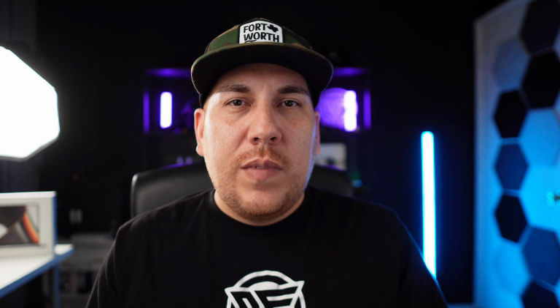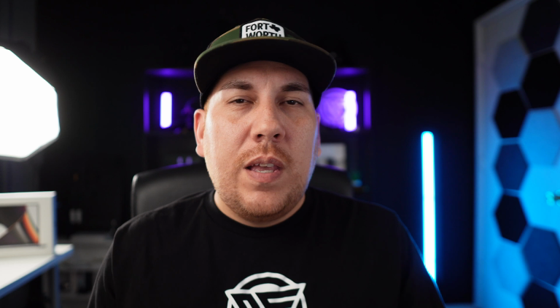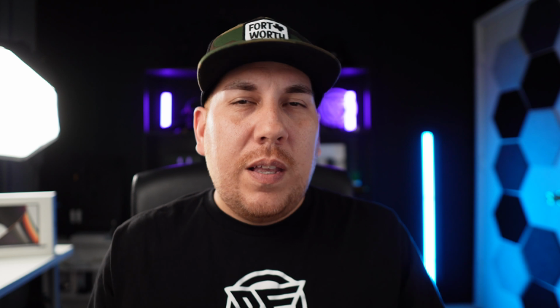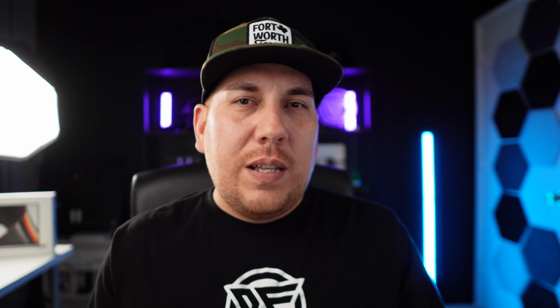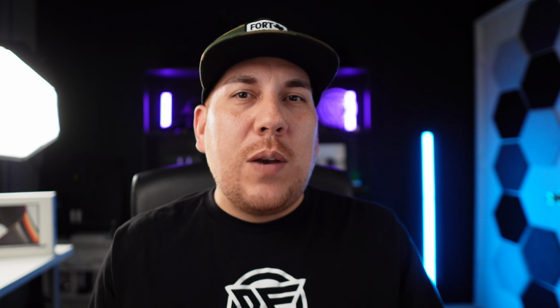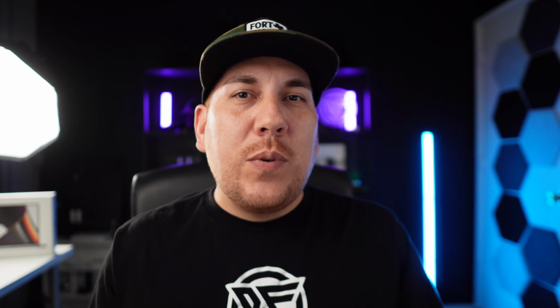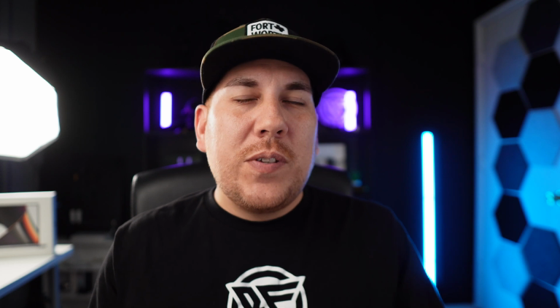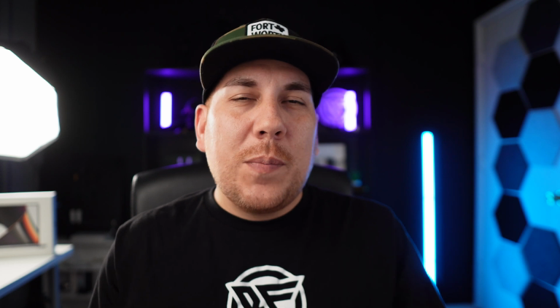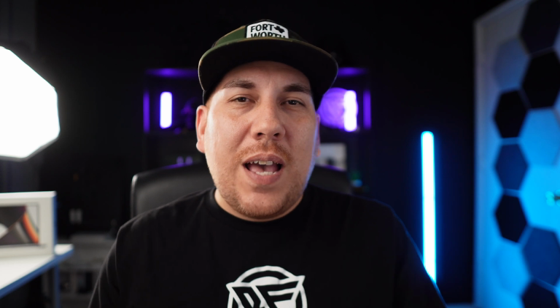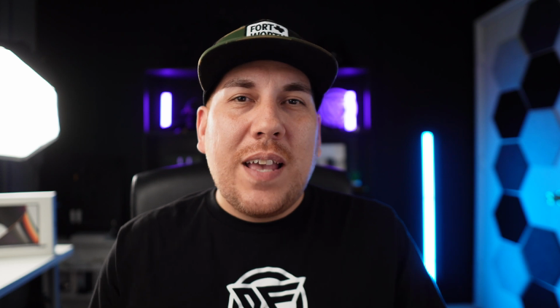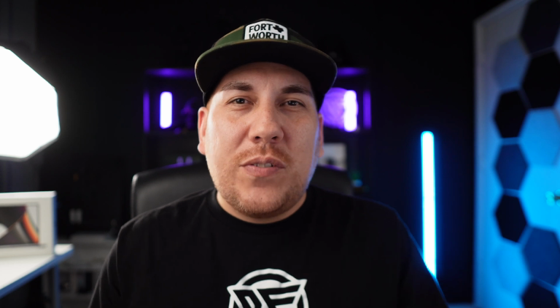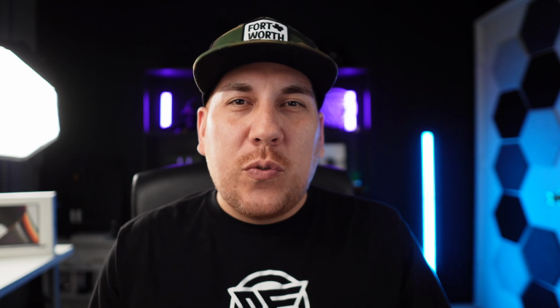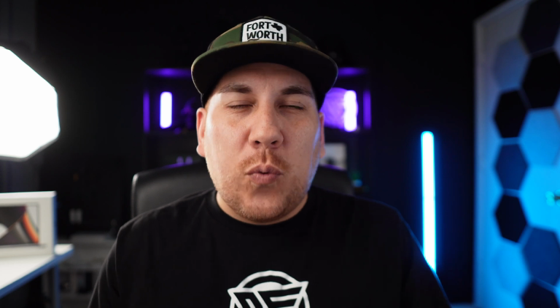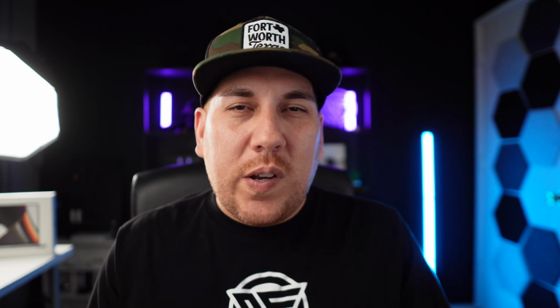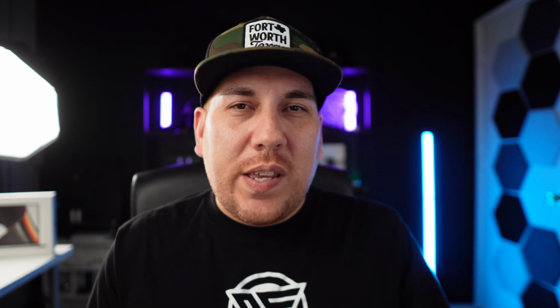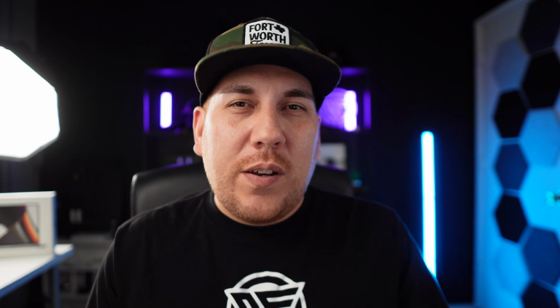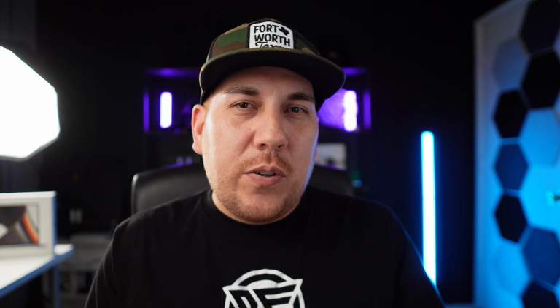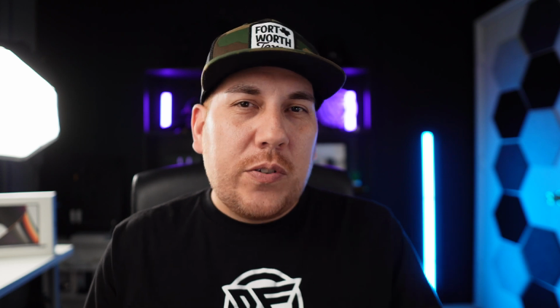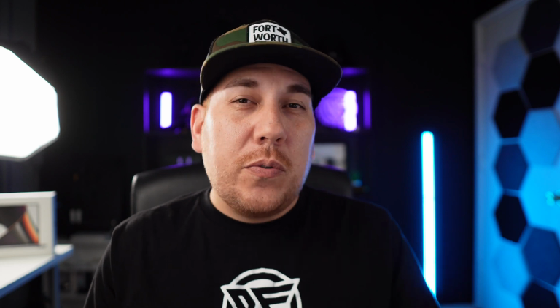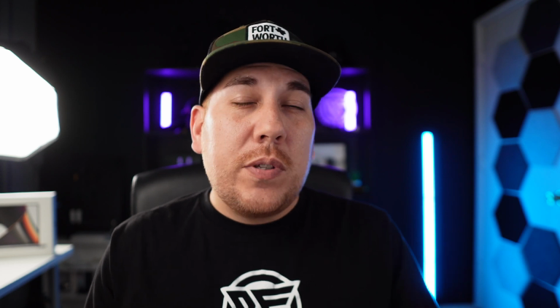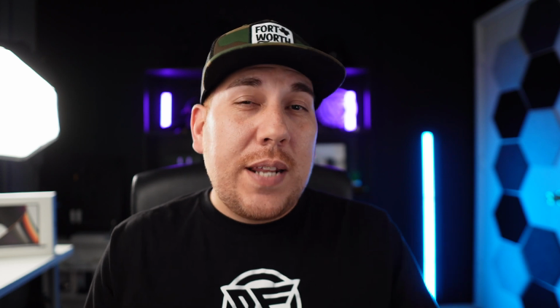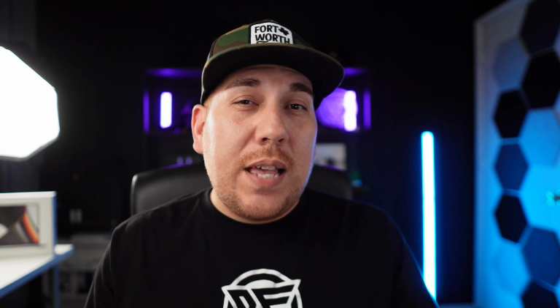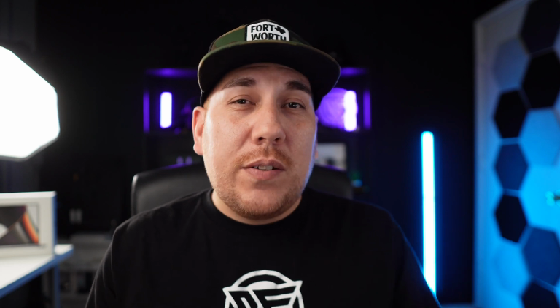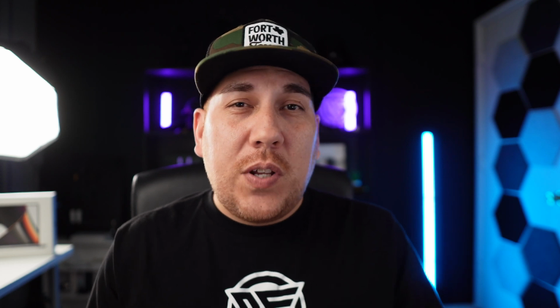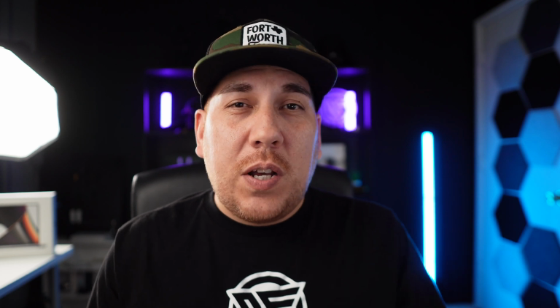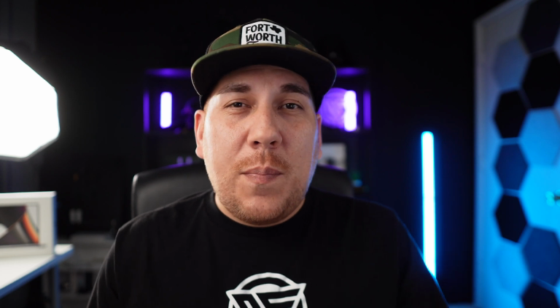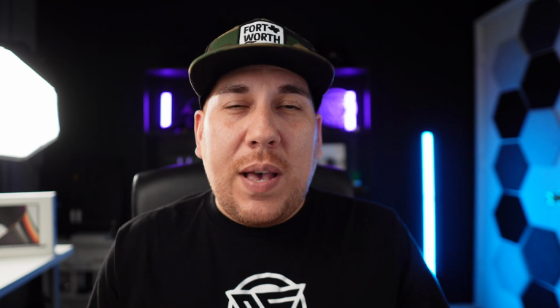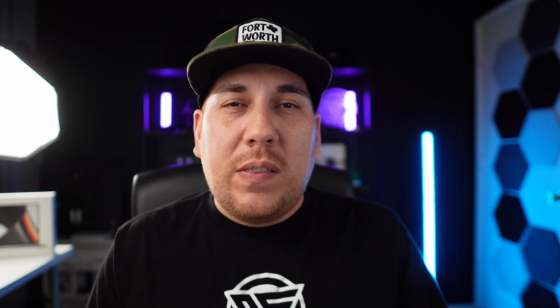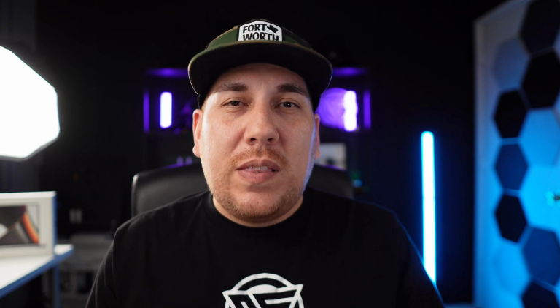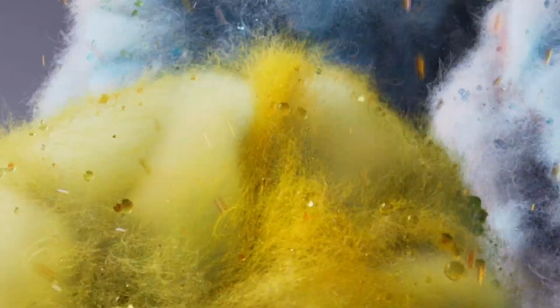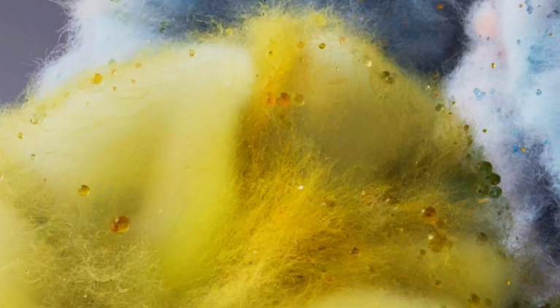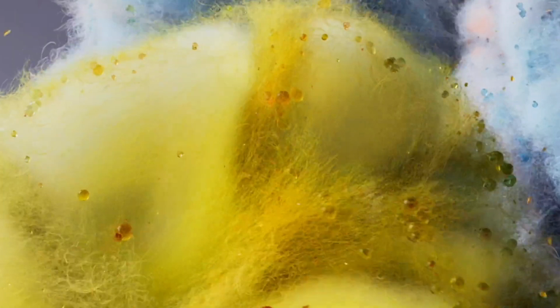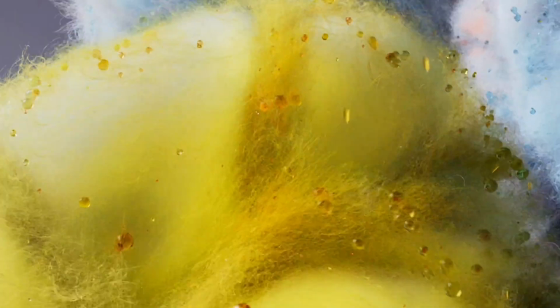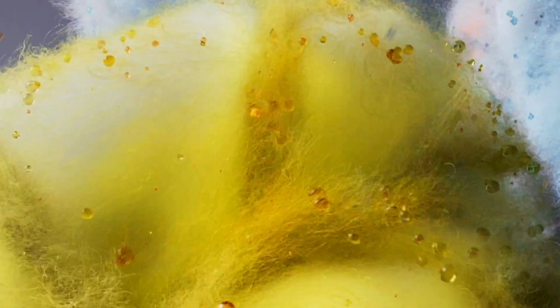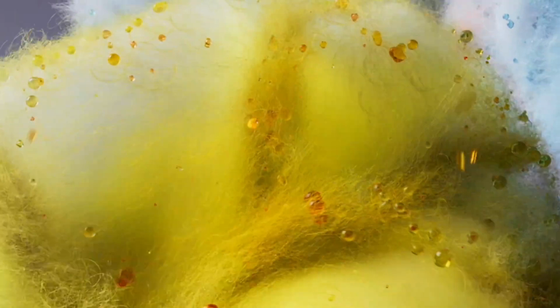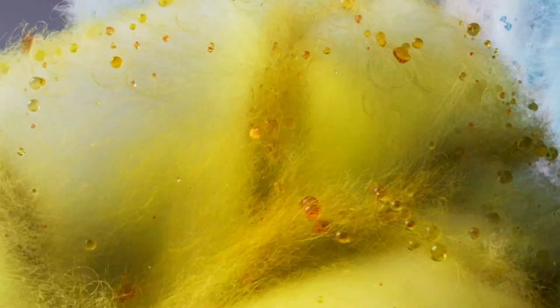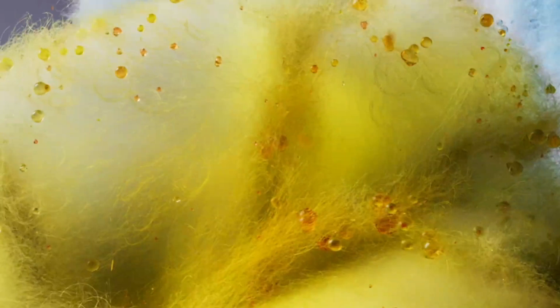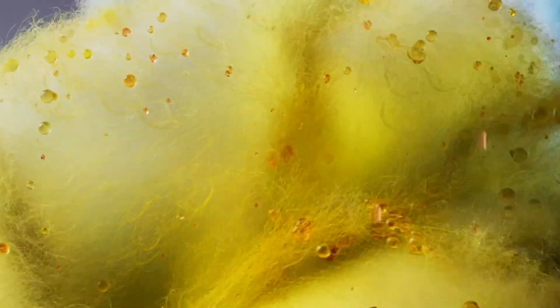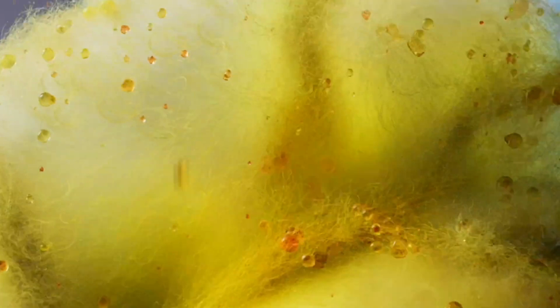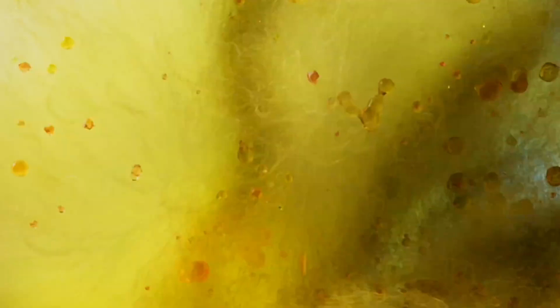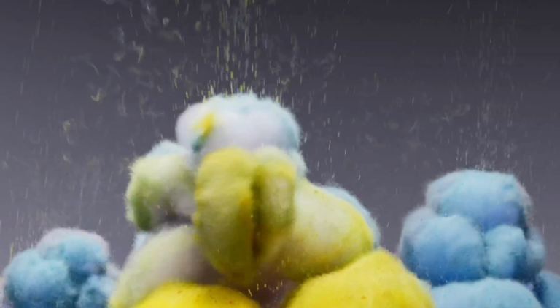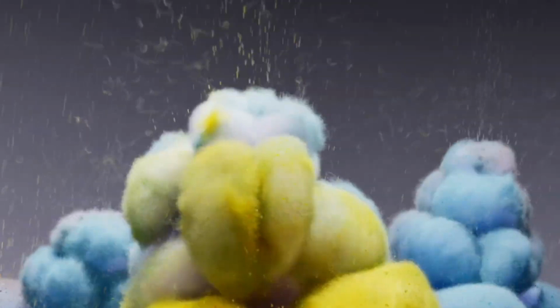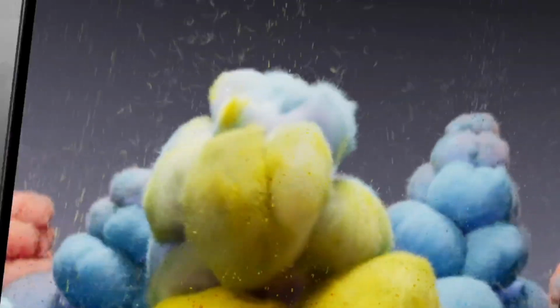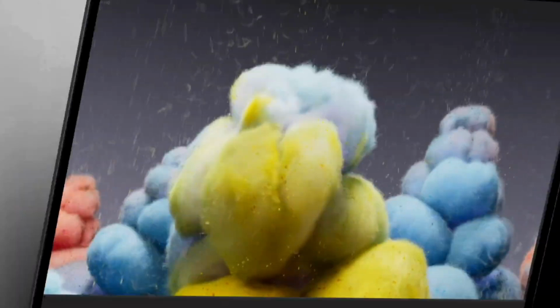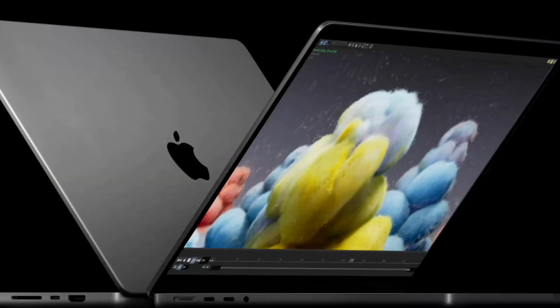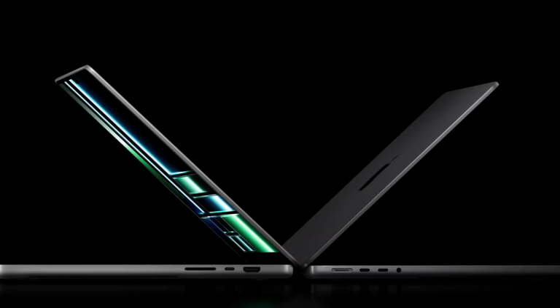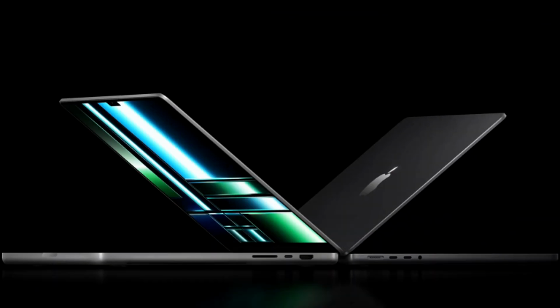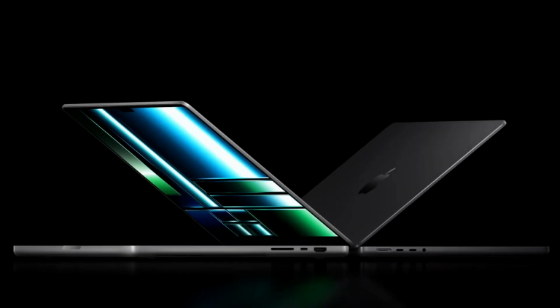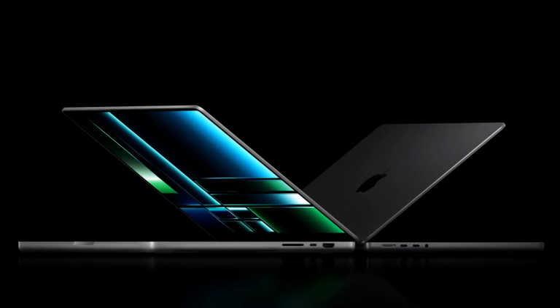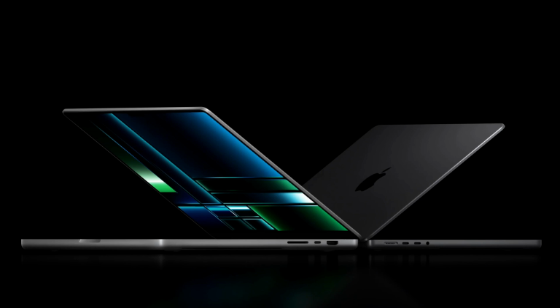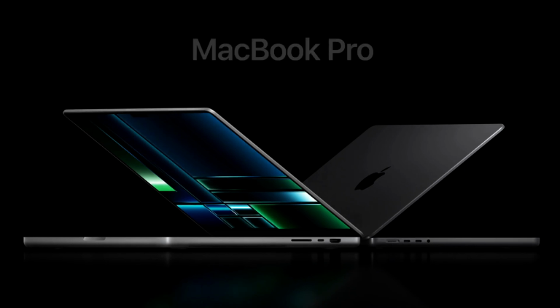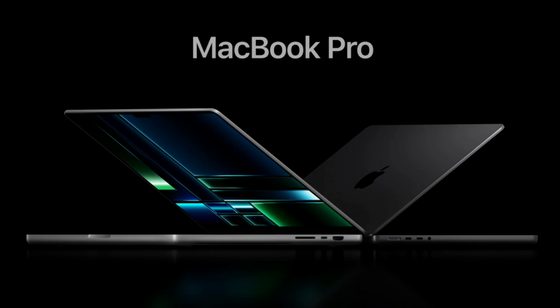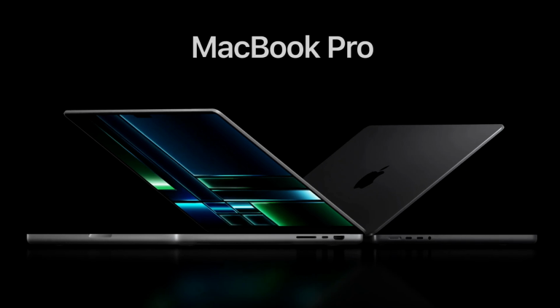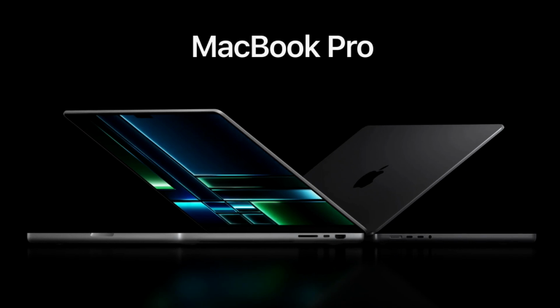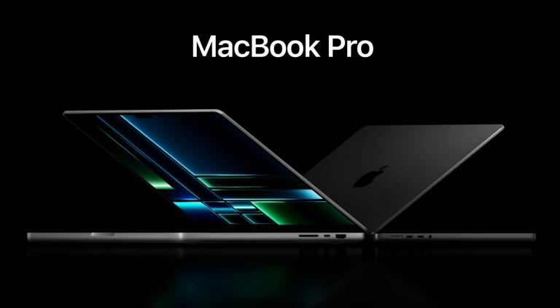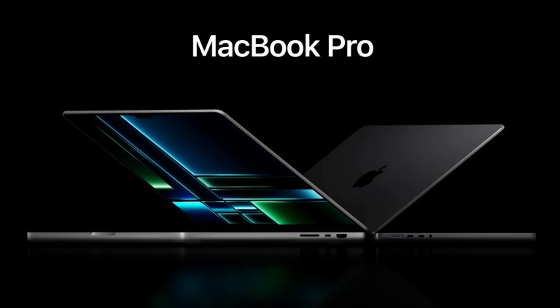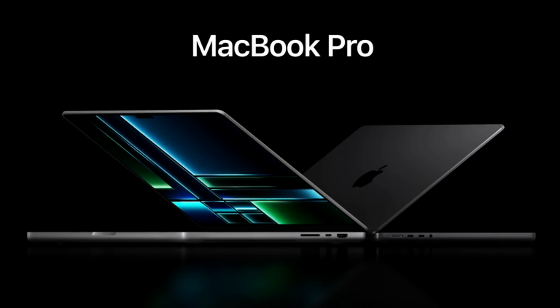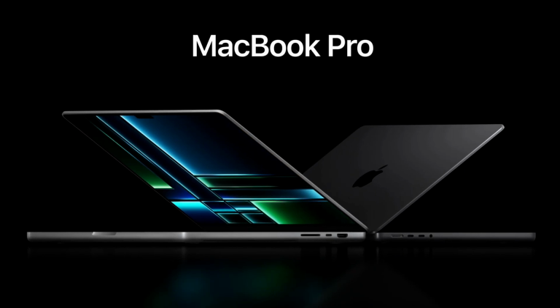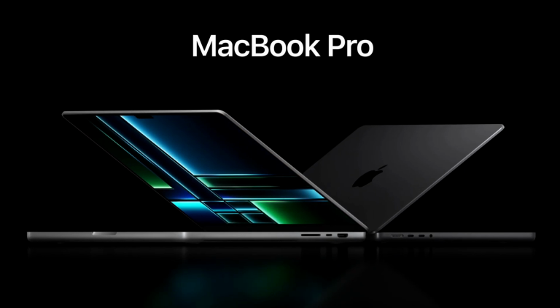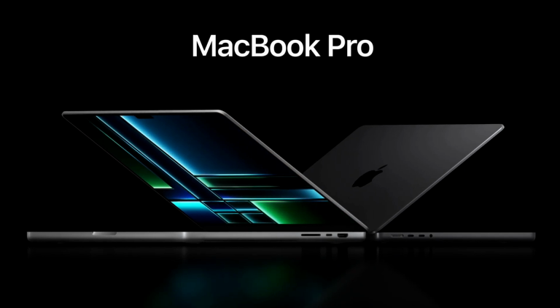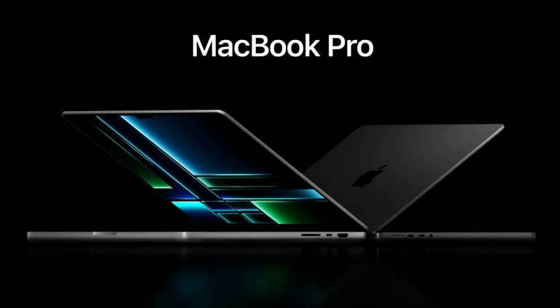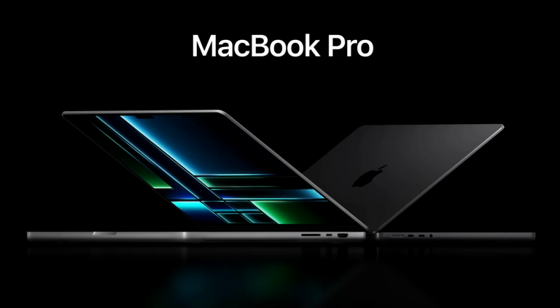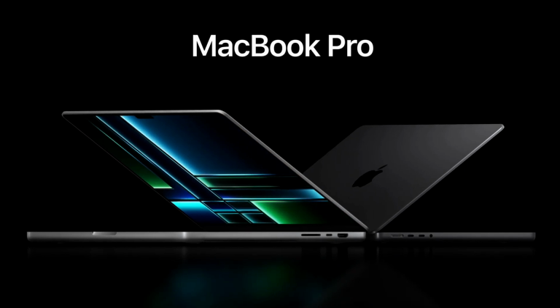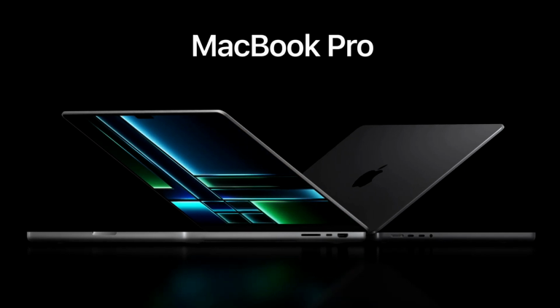Hey, what's up guys? It's Roy here. So today let's talk about the M2 Pro and the M2 Max MacBook Pros.